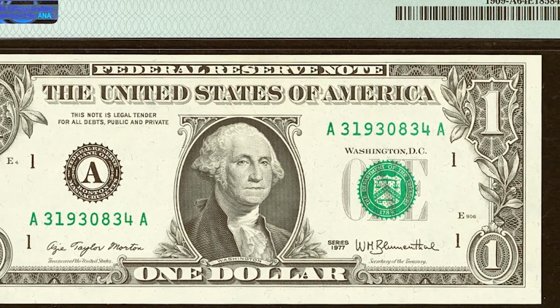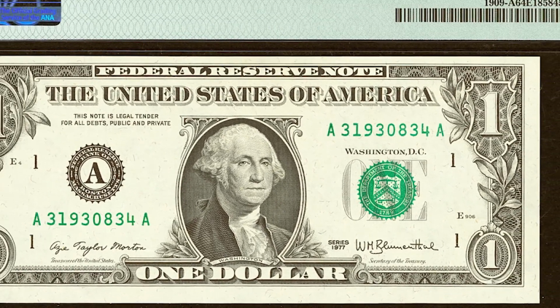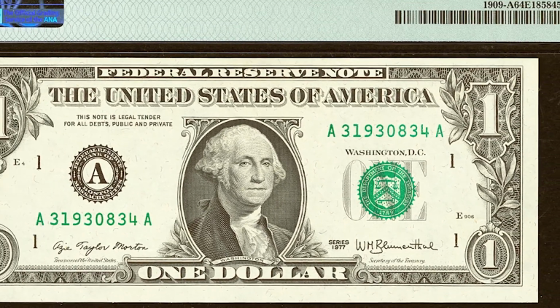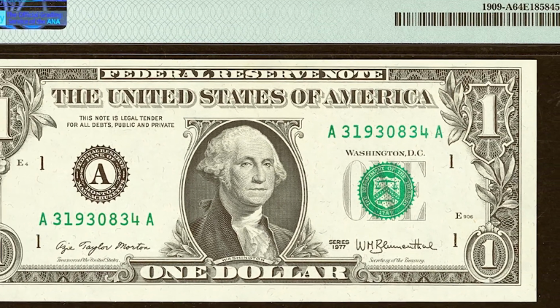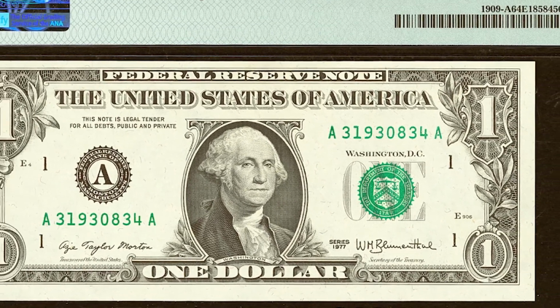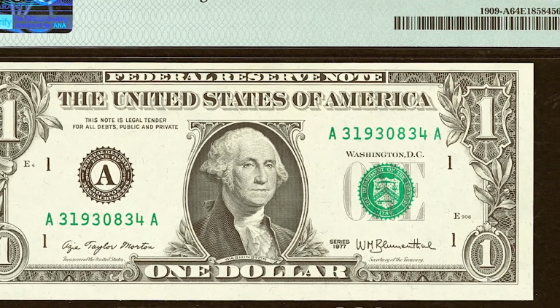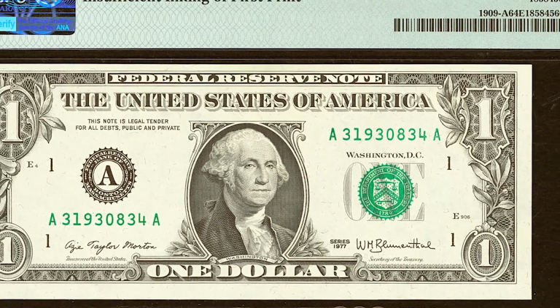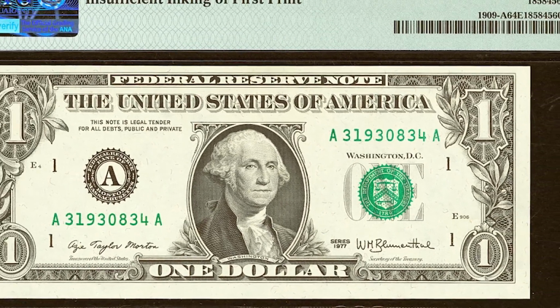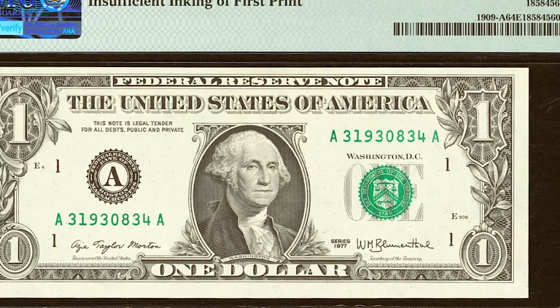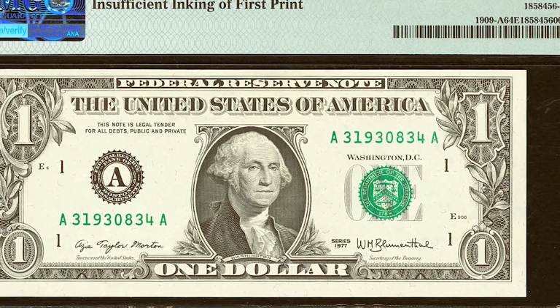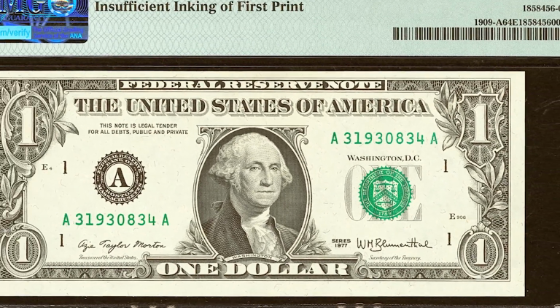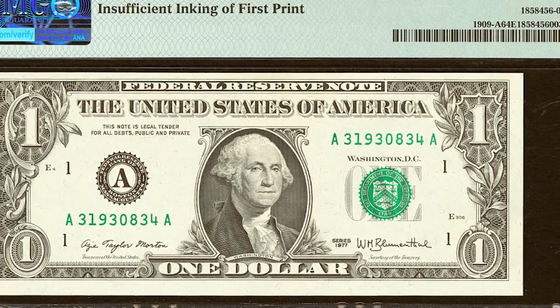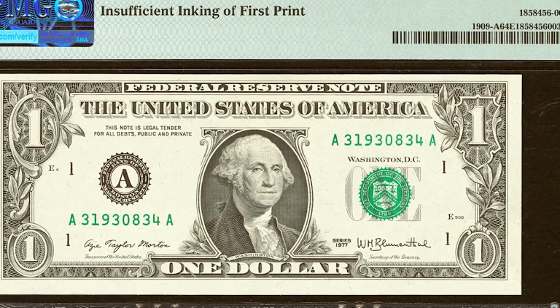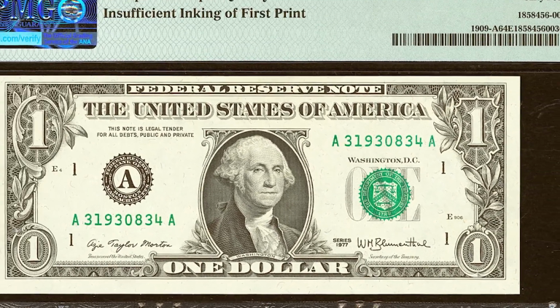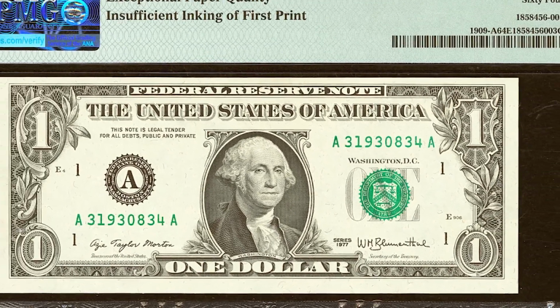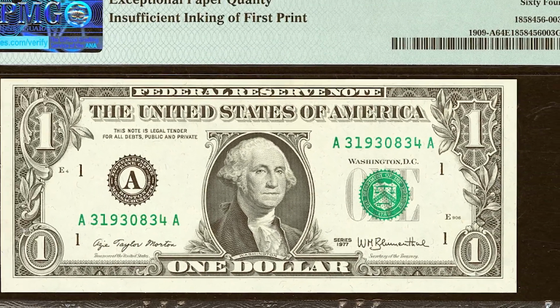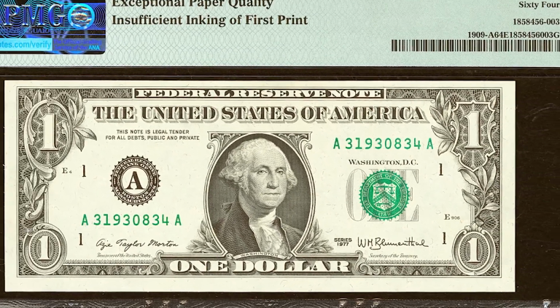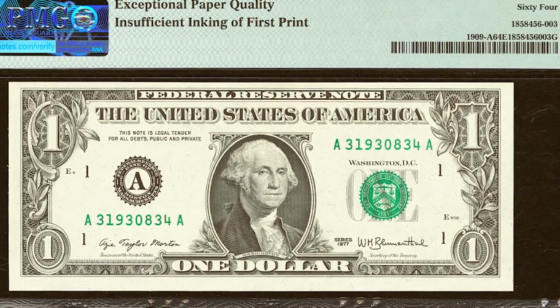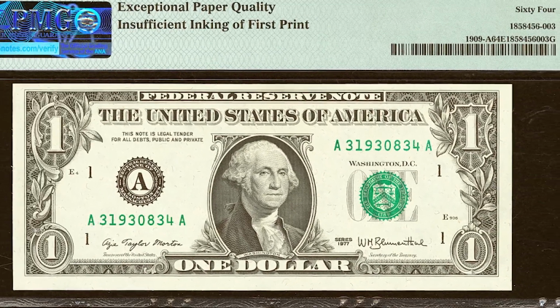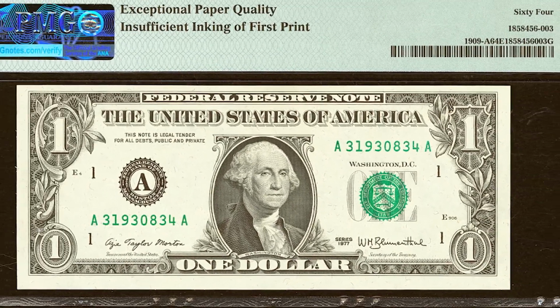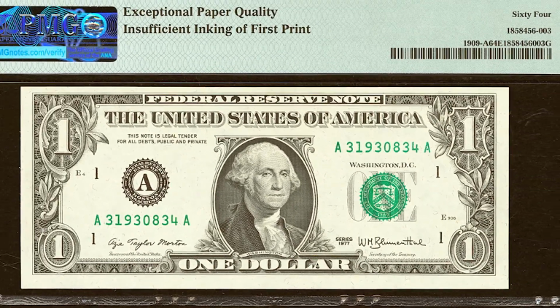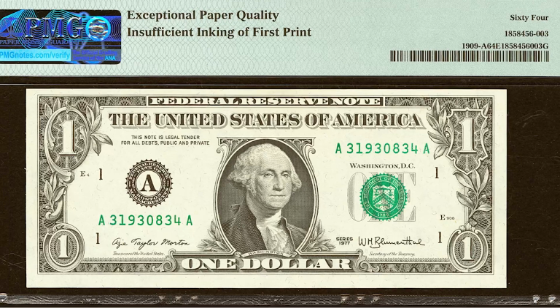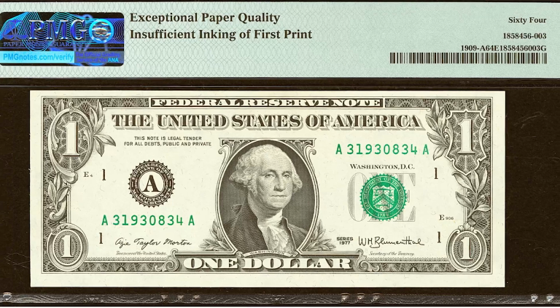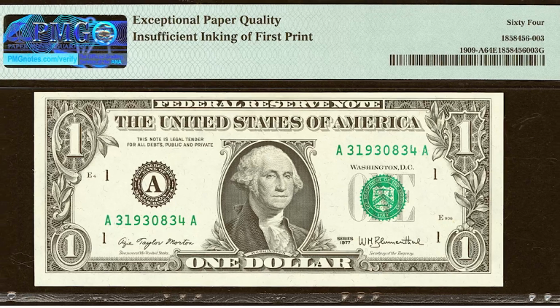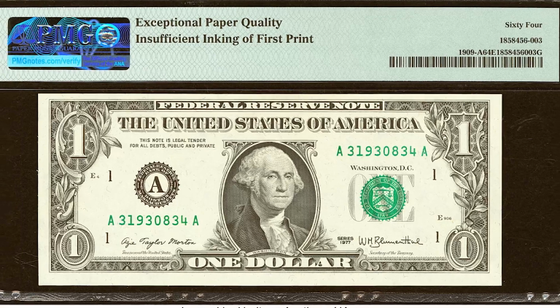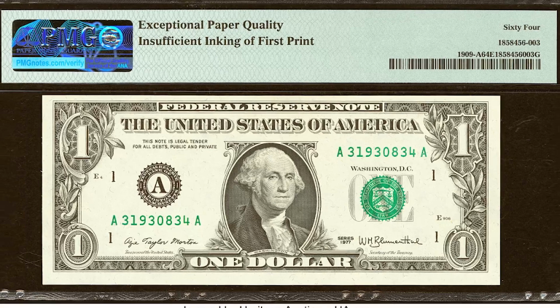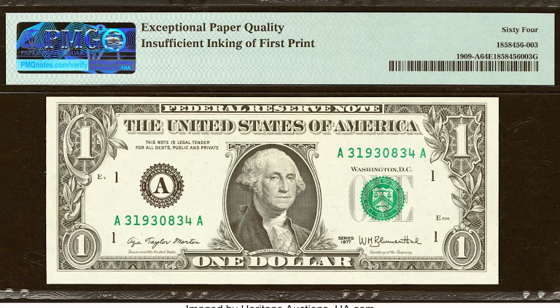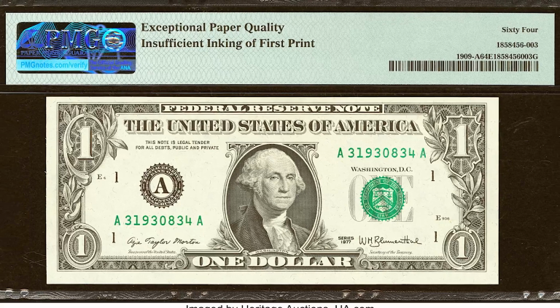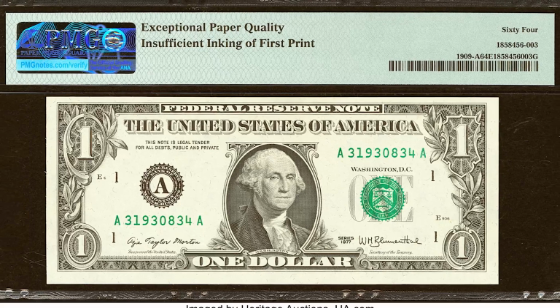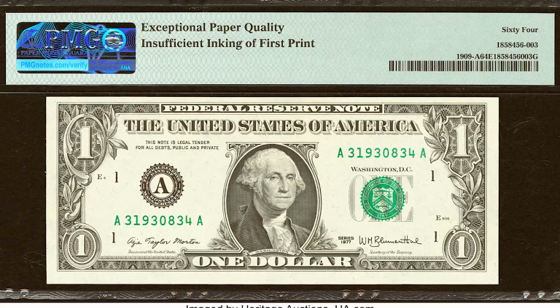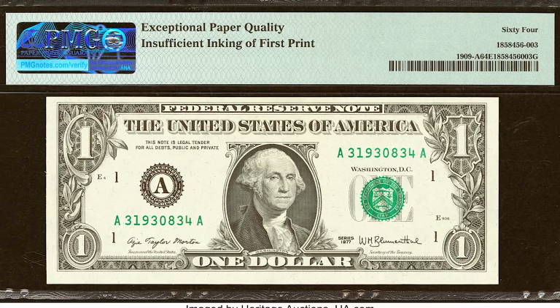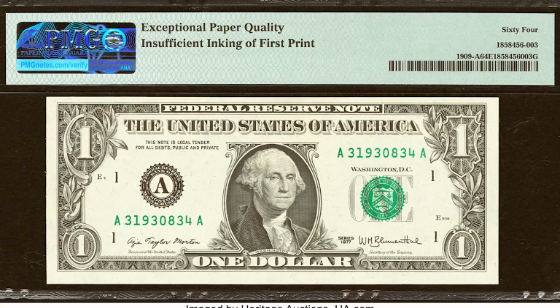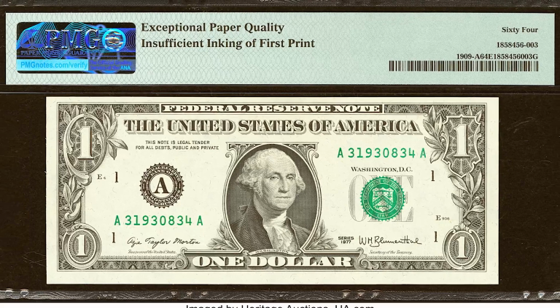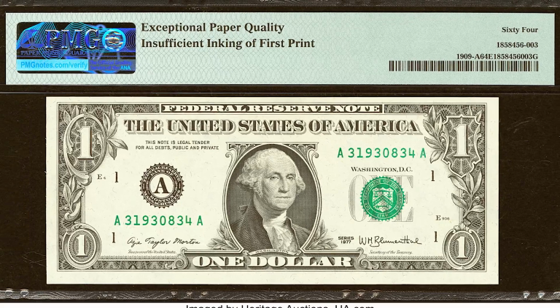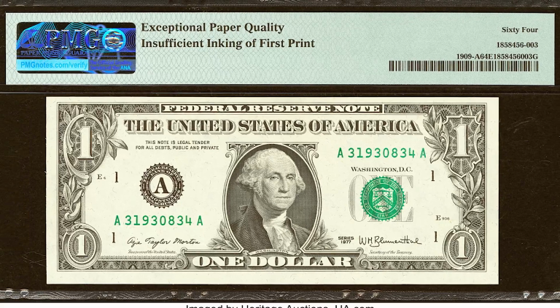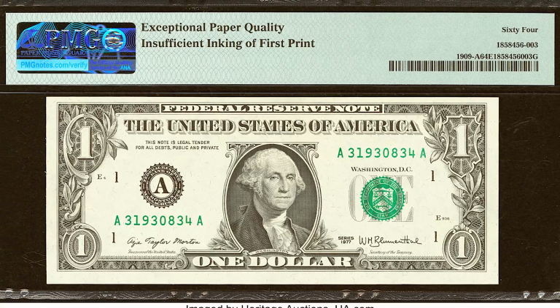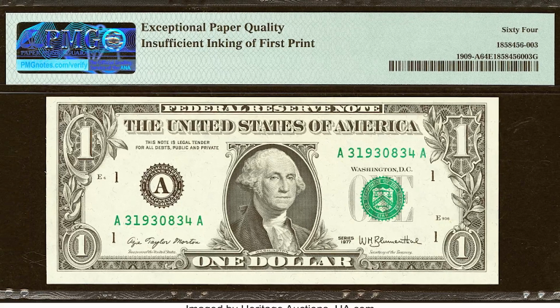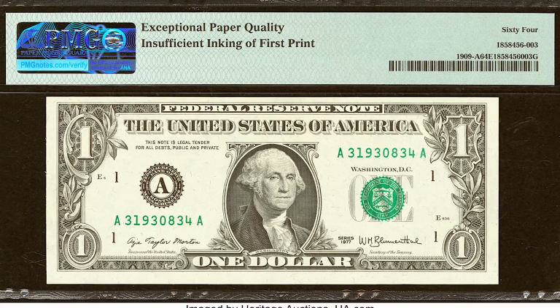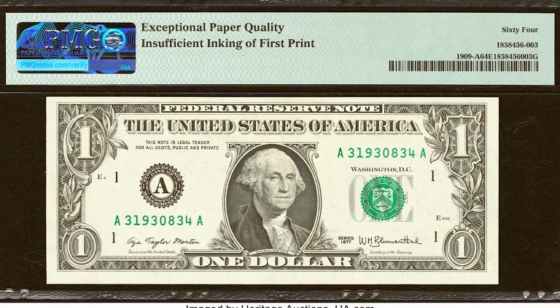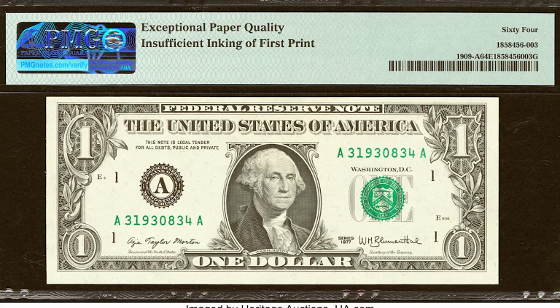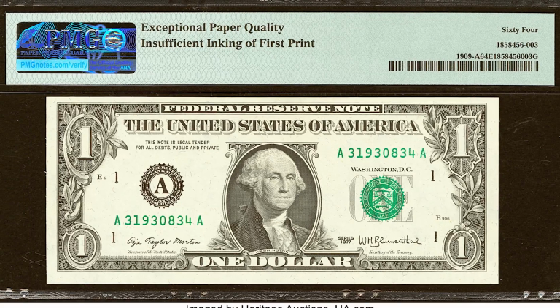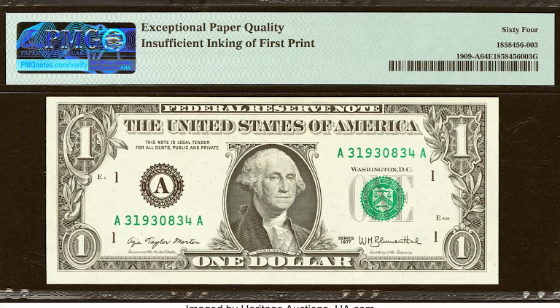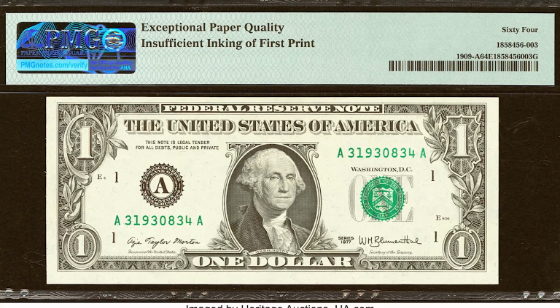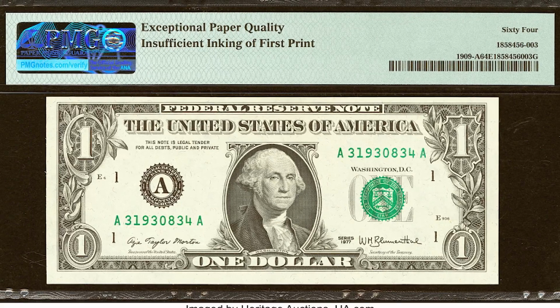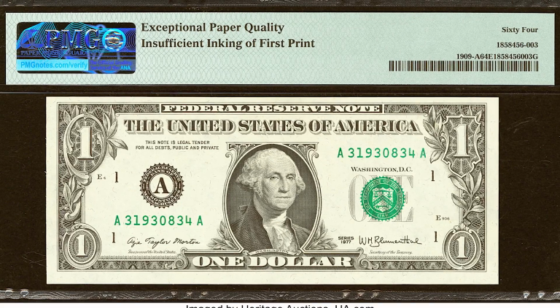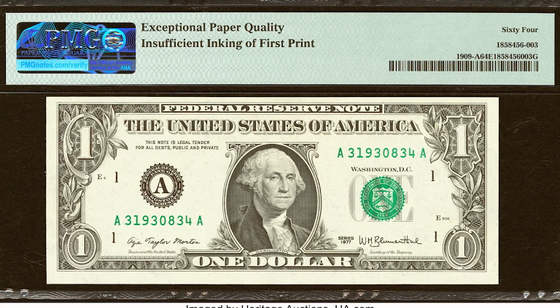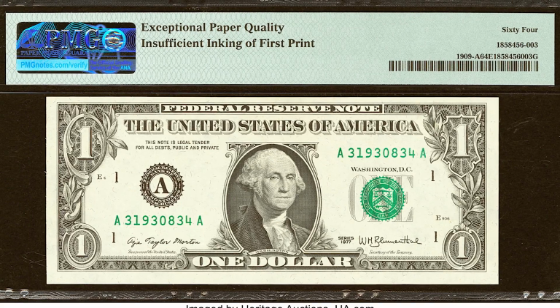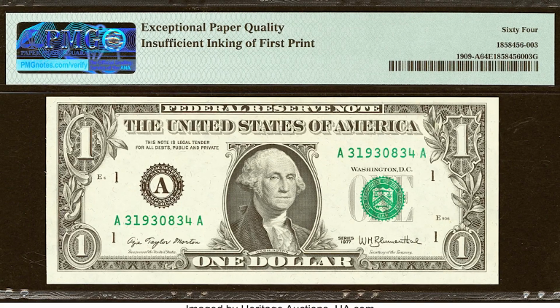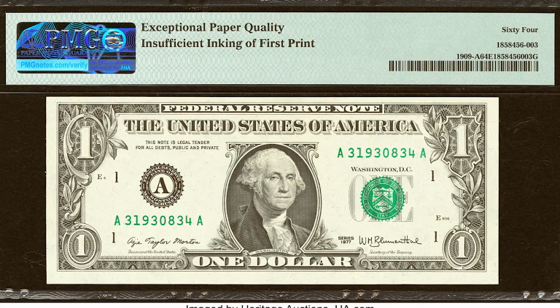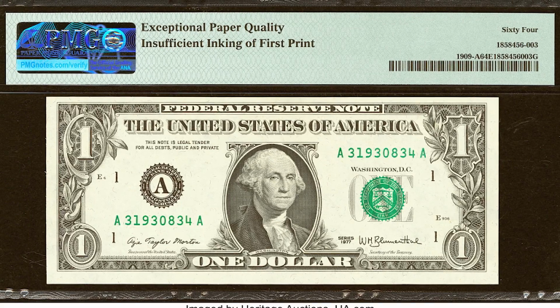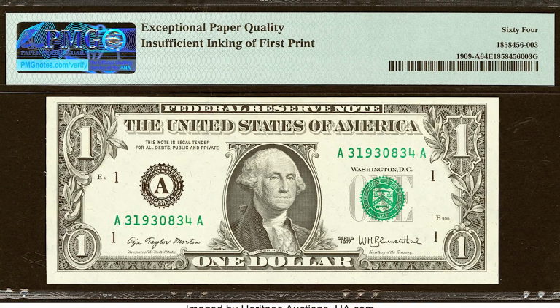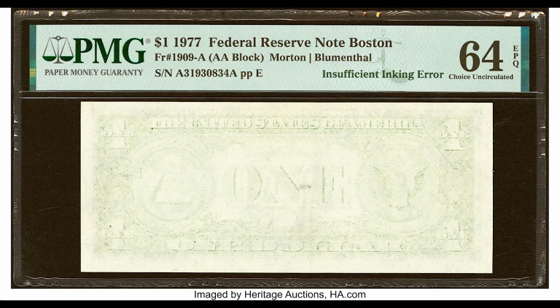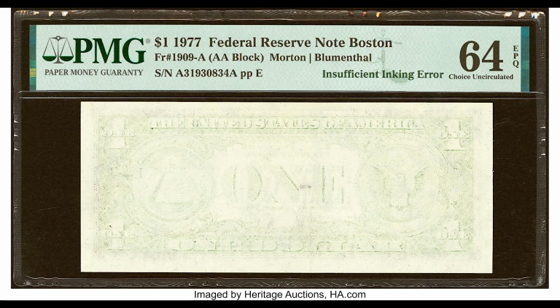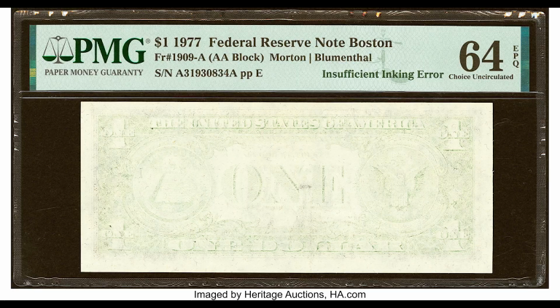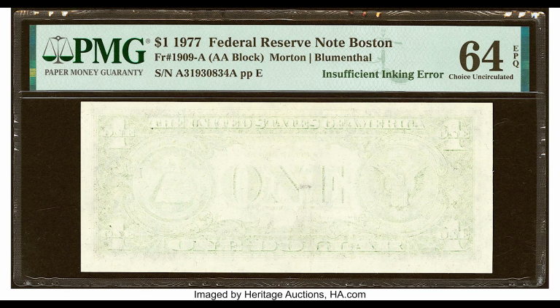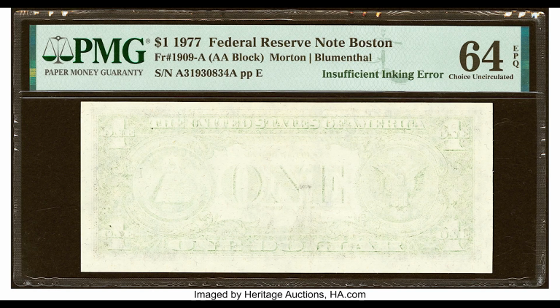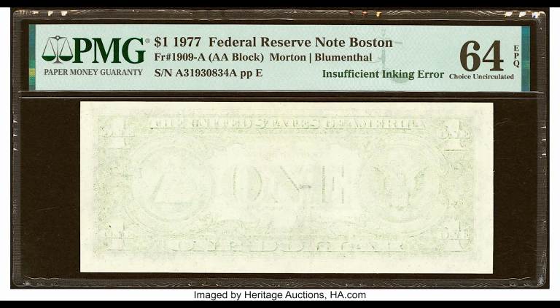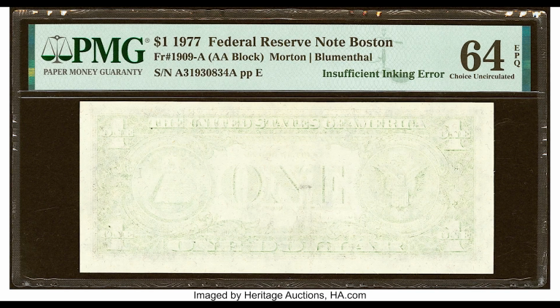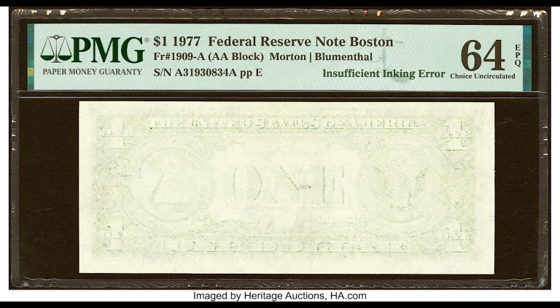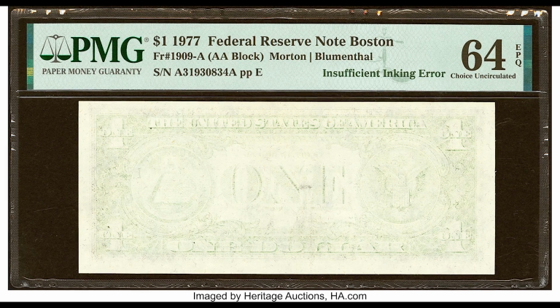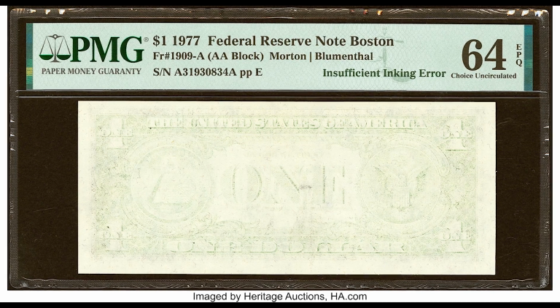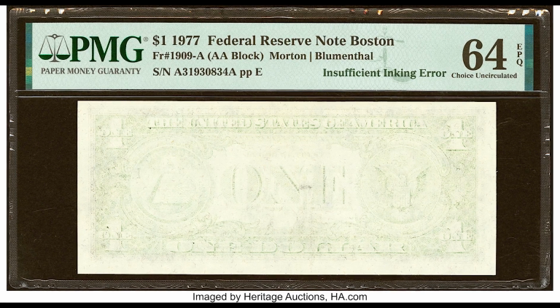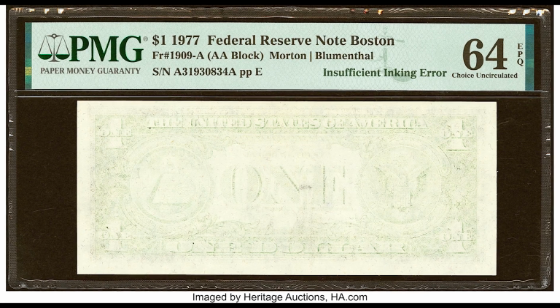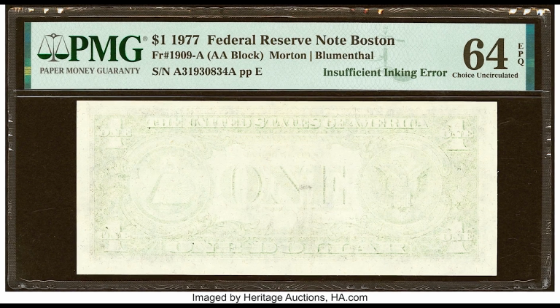The main reason this would sell for this much money is because the first print, which is the back of the bill, has insufficient ink — and that's an error.